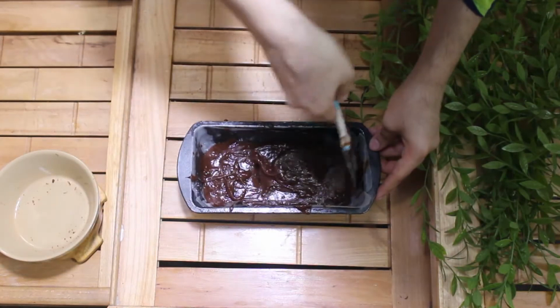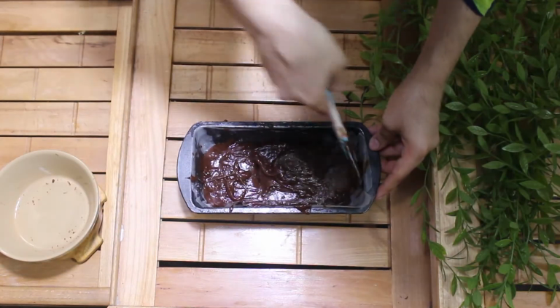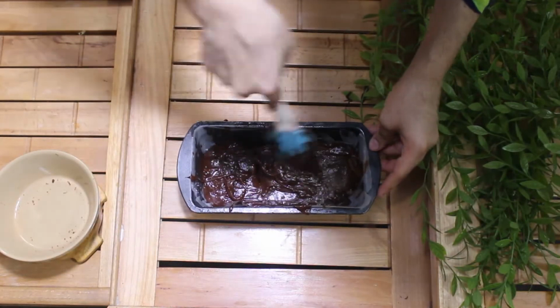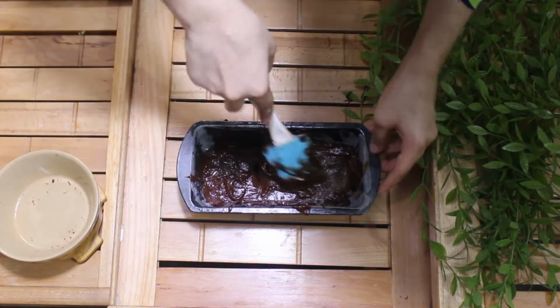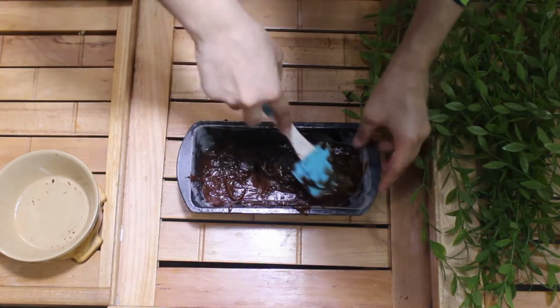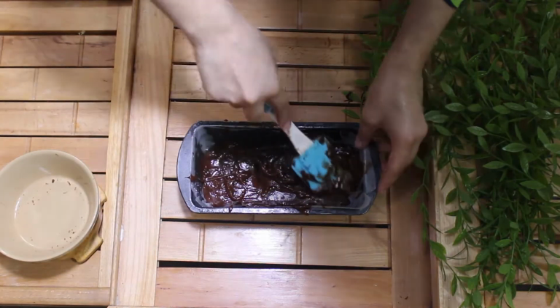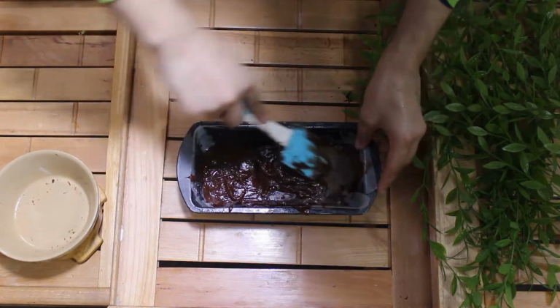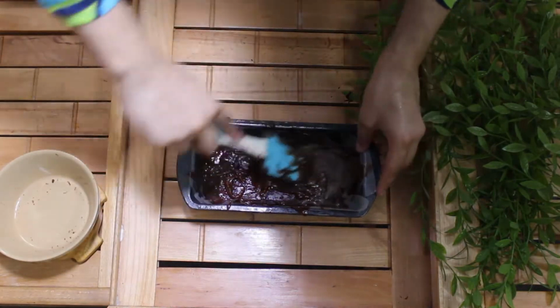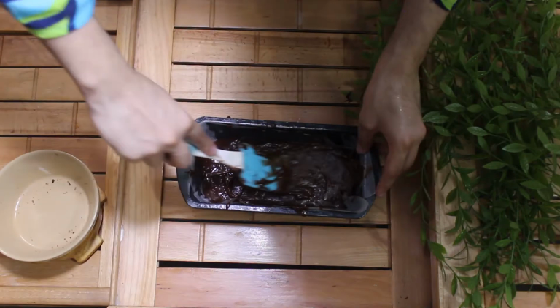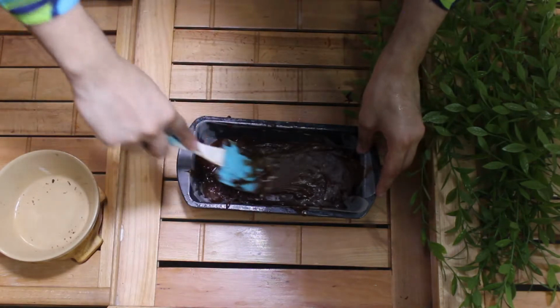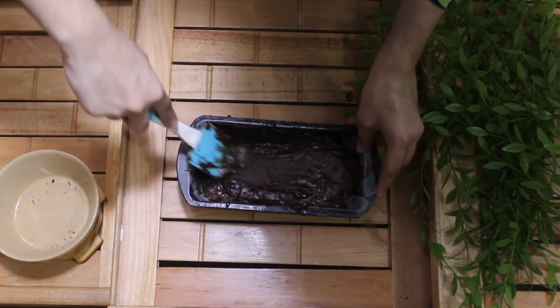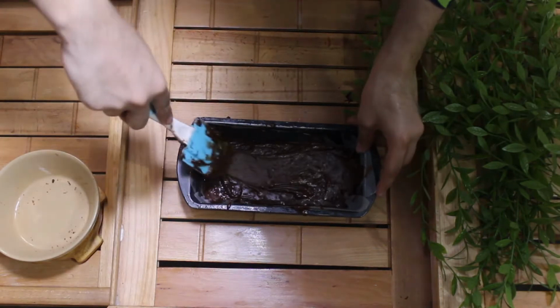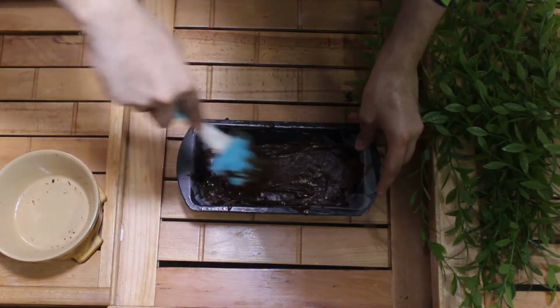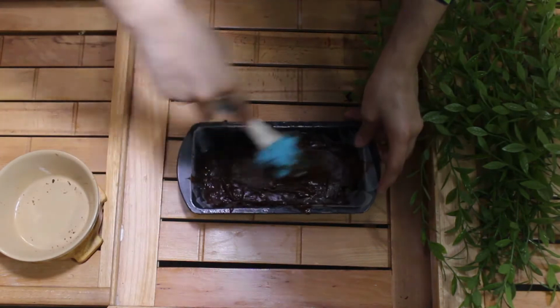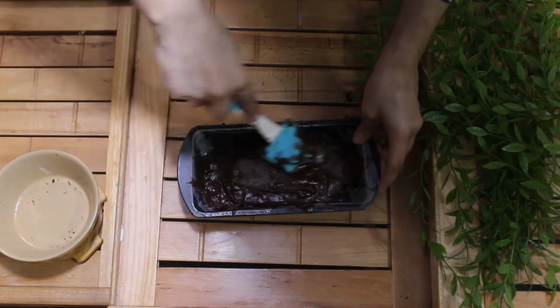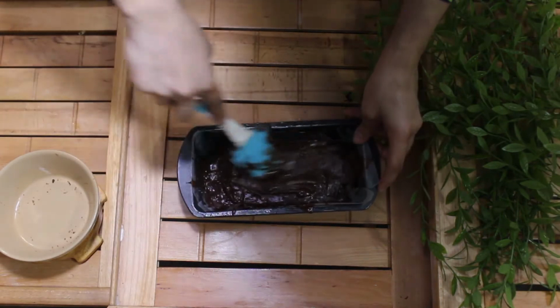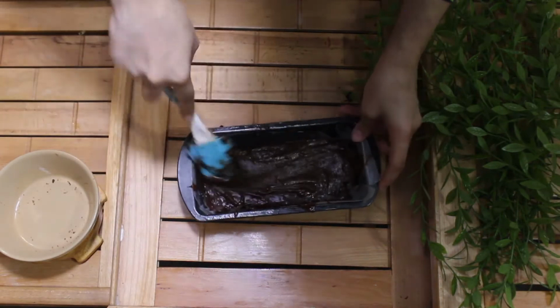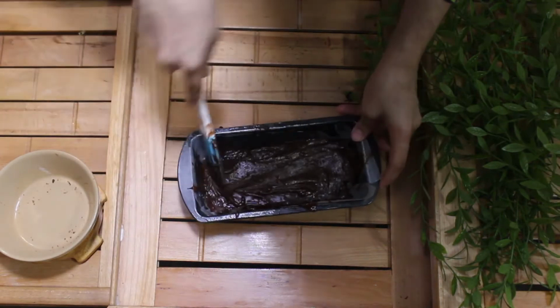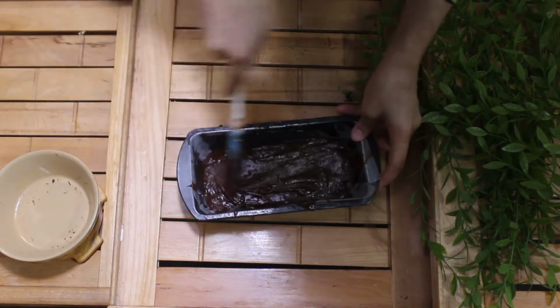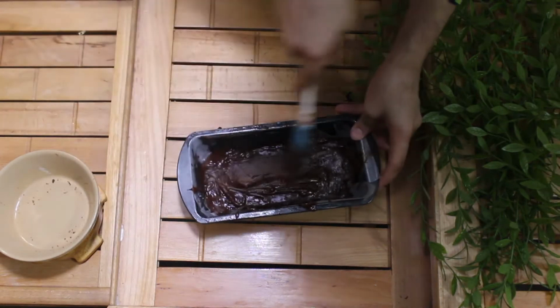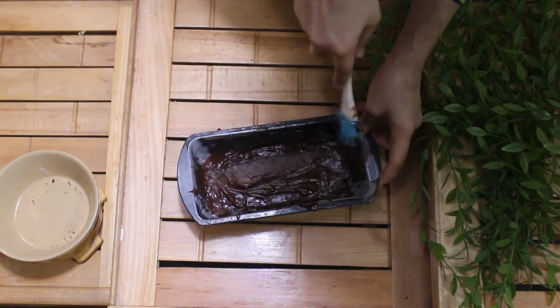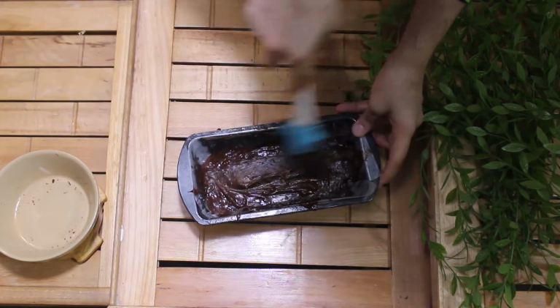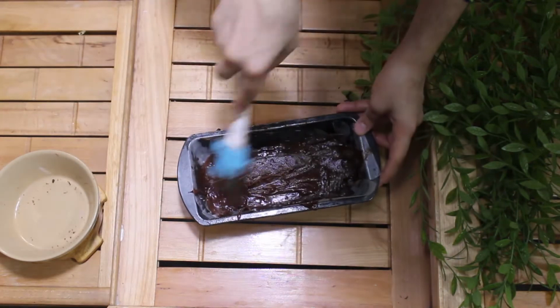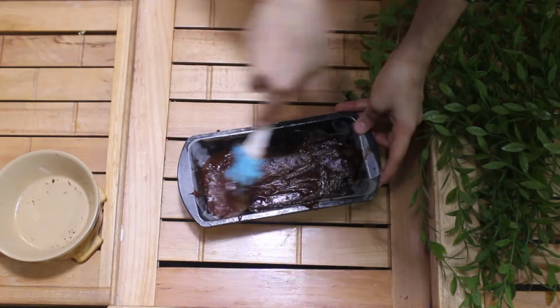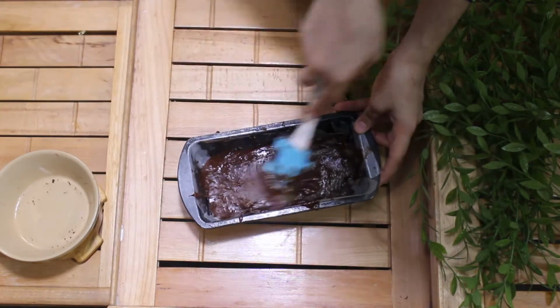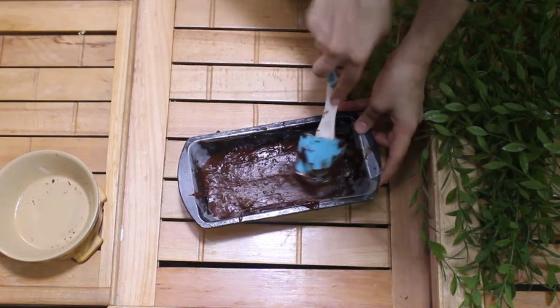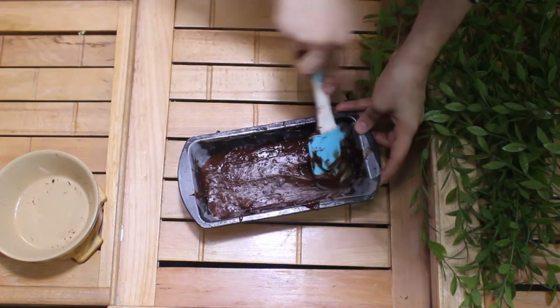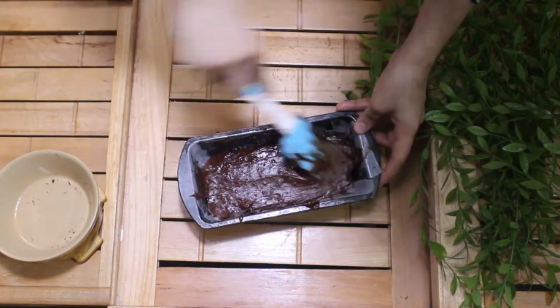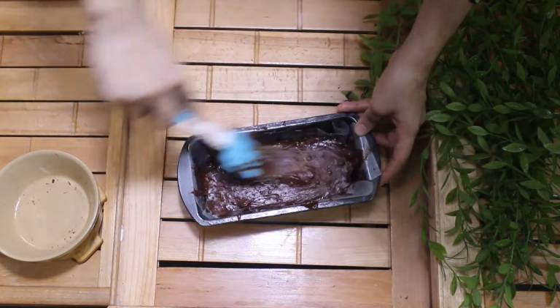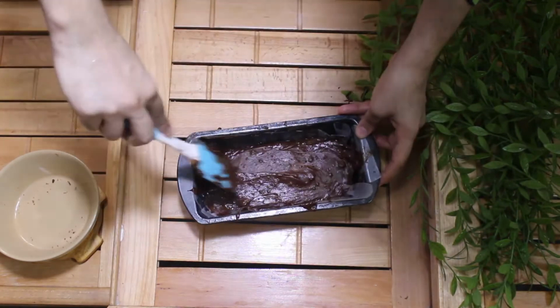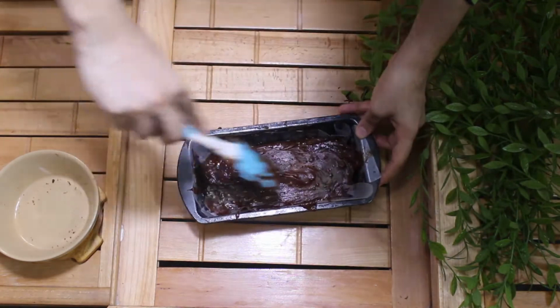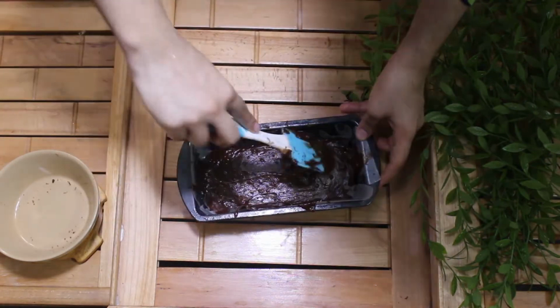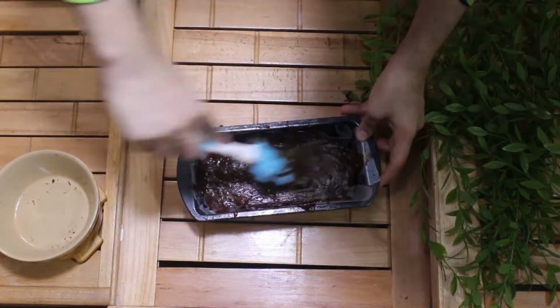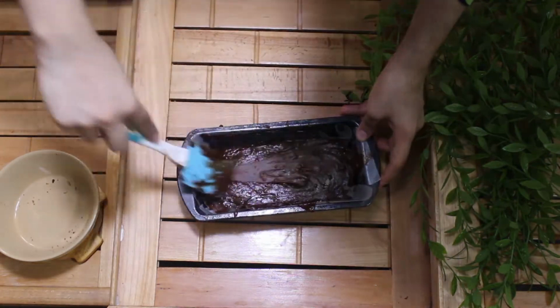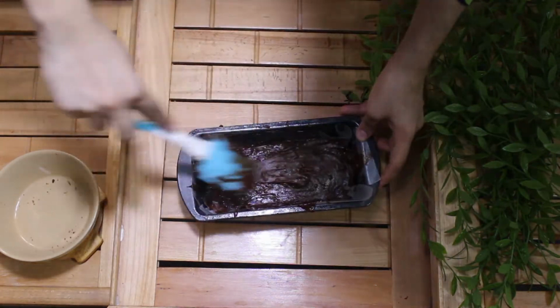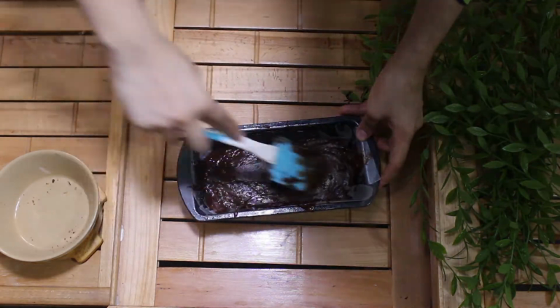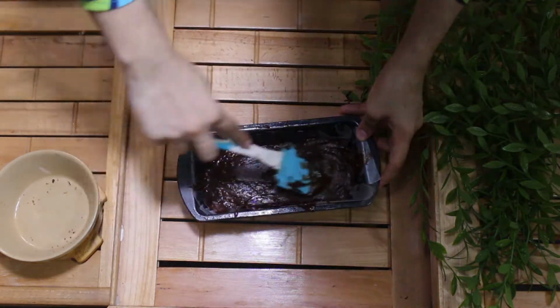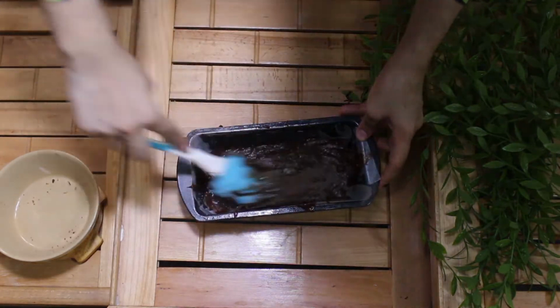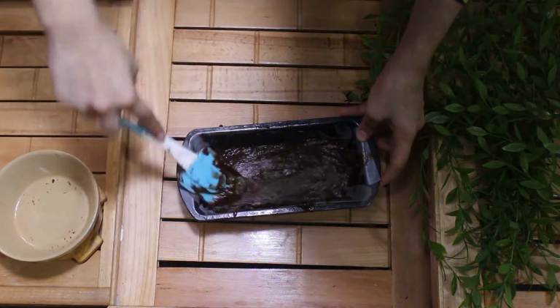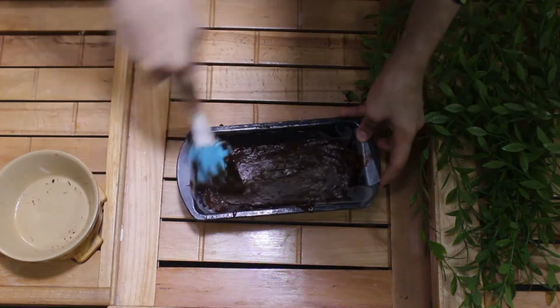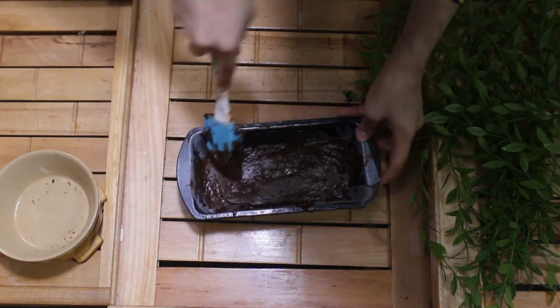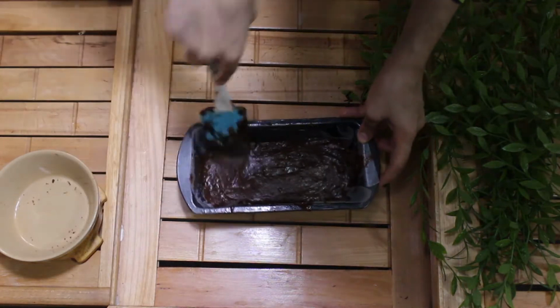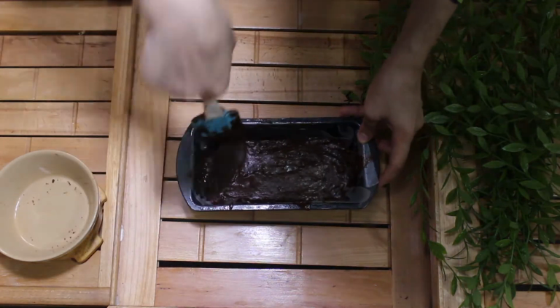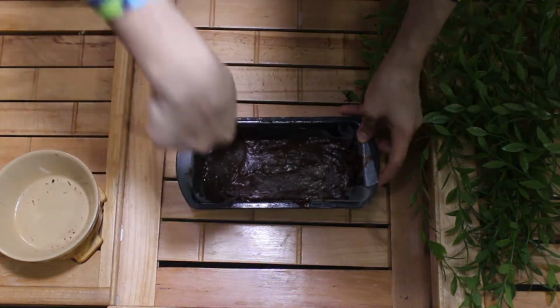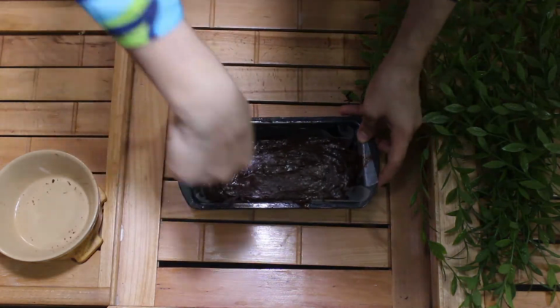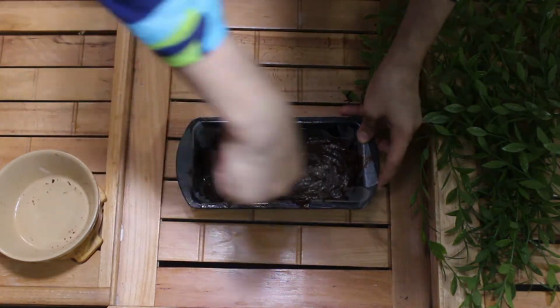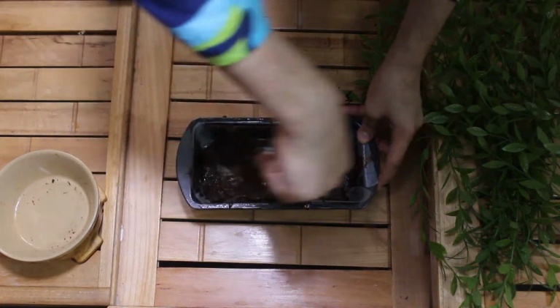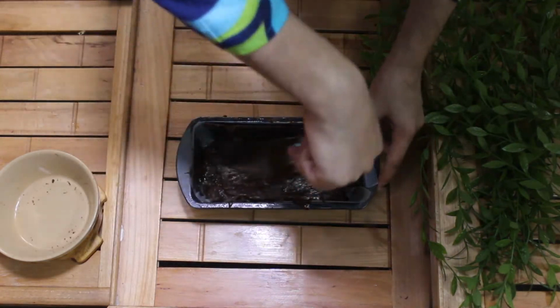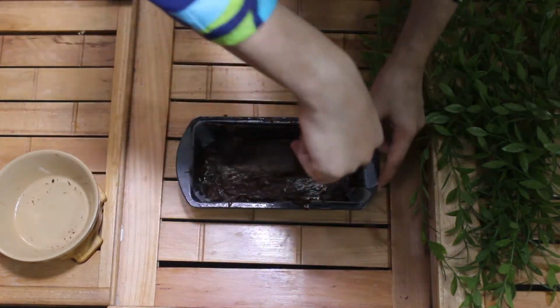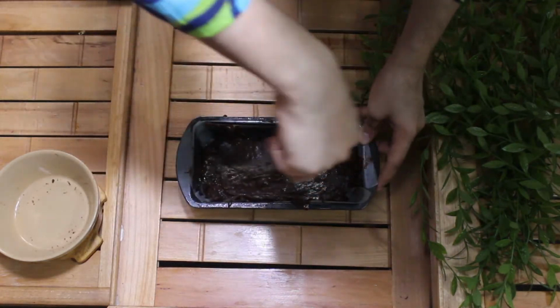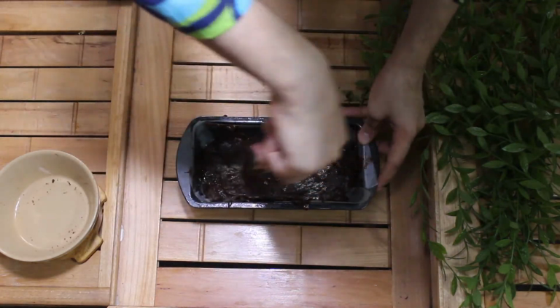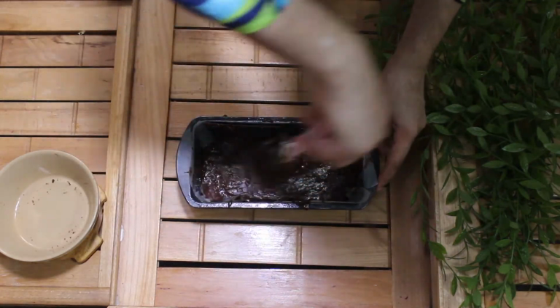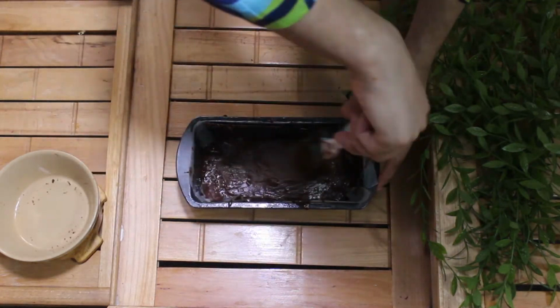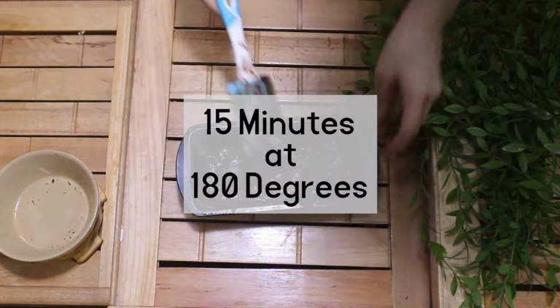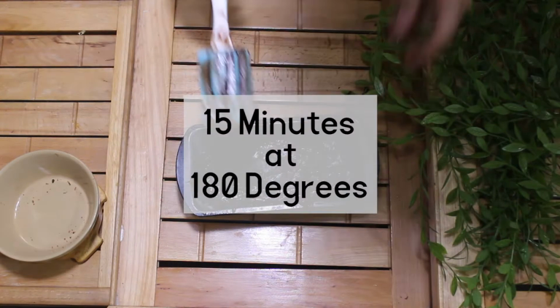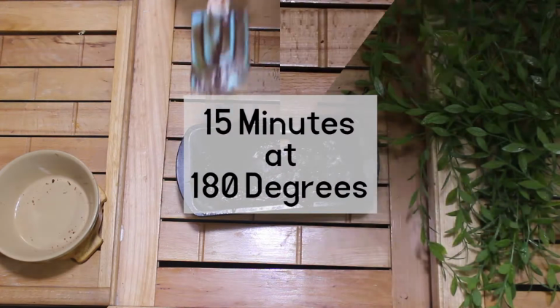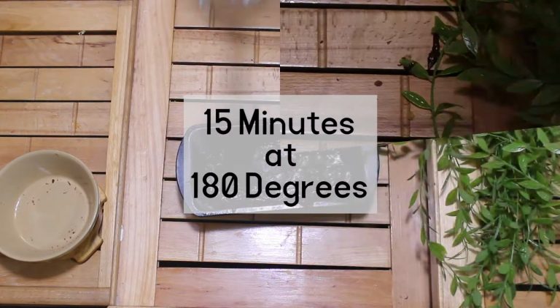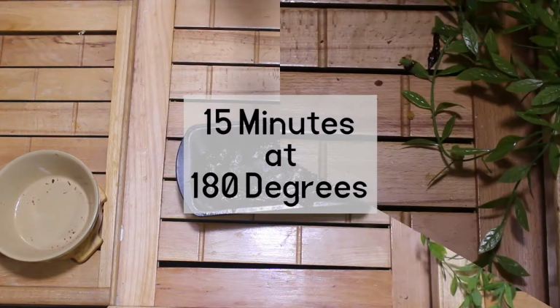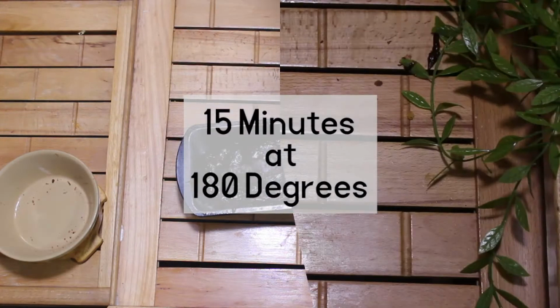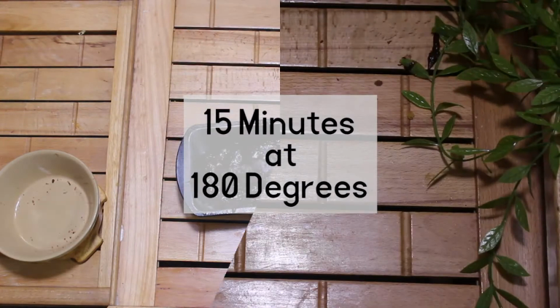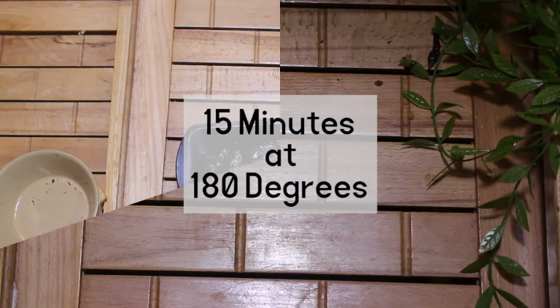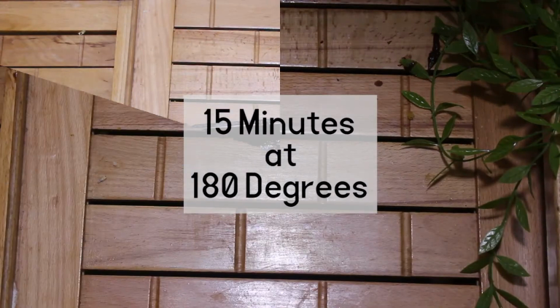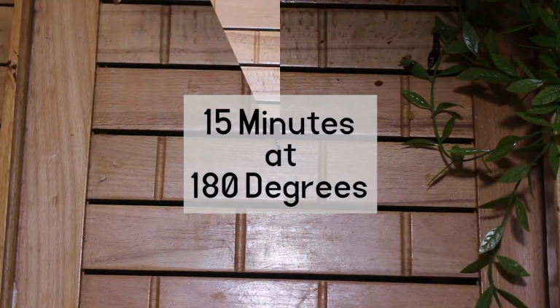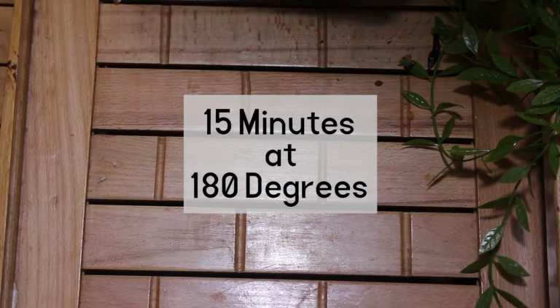Now I will put it in the oven for a minimum of 10 minutes and a maximum of 15 minutes.